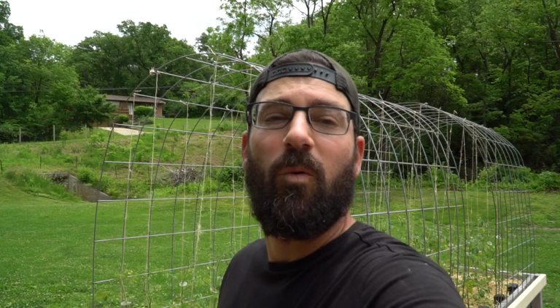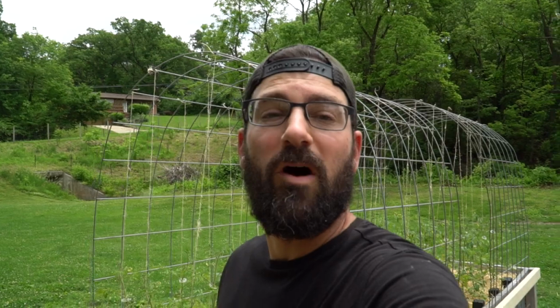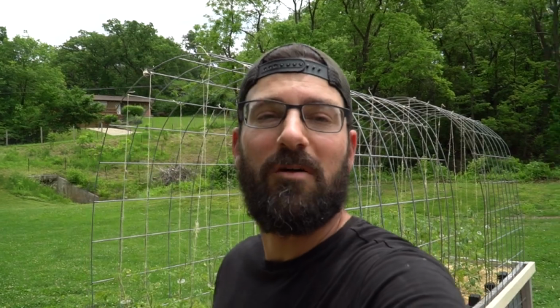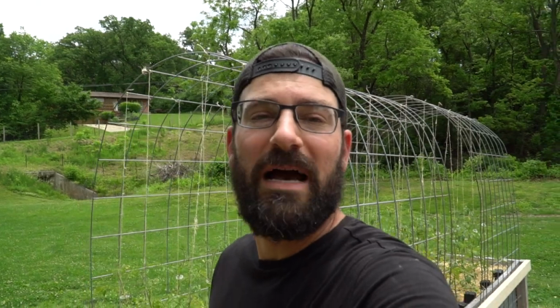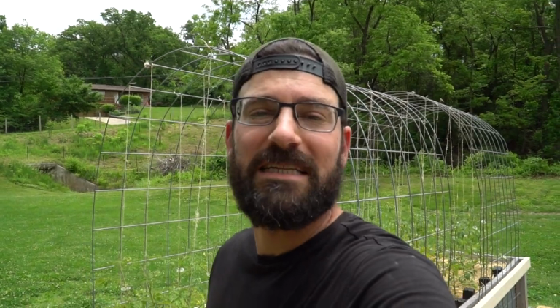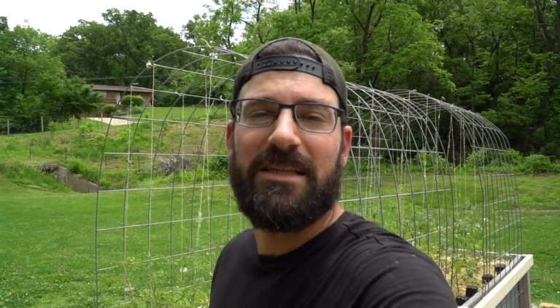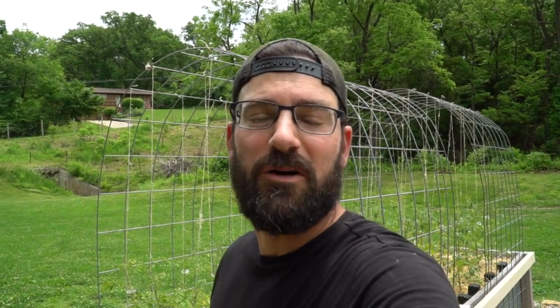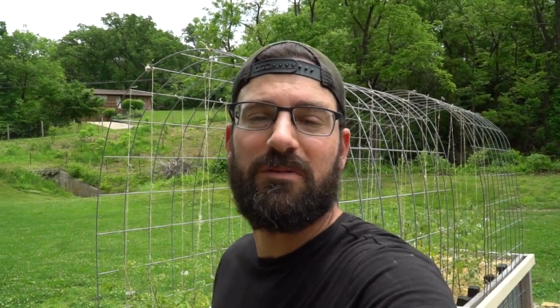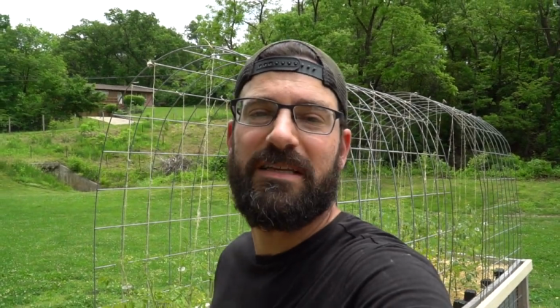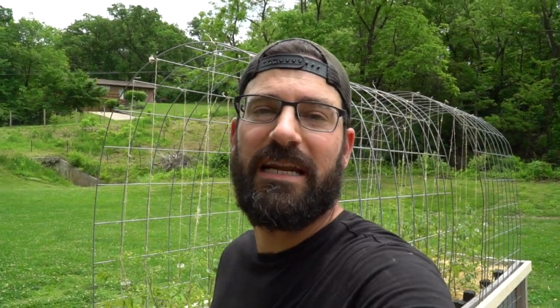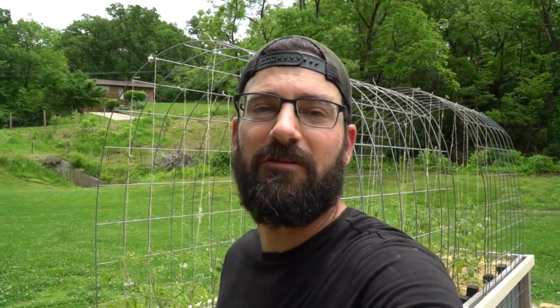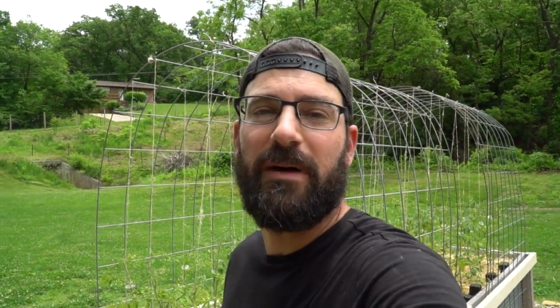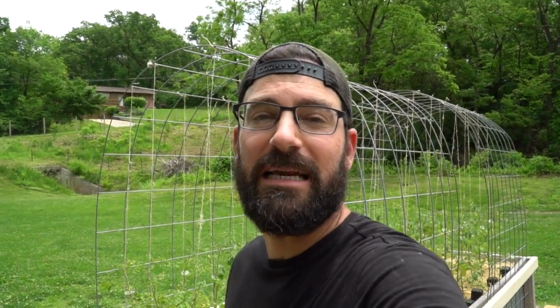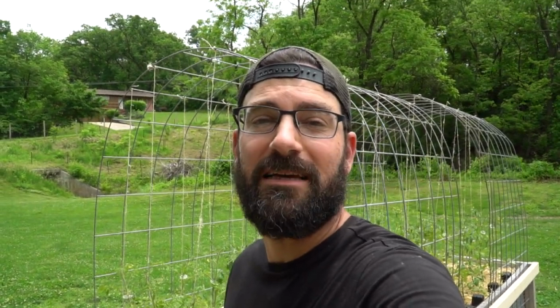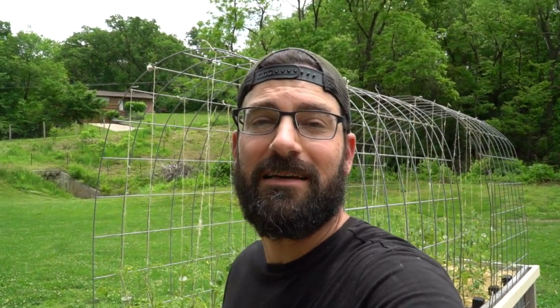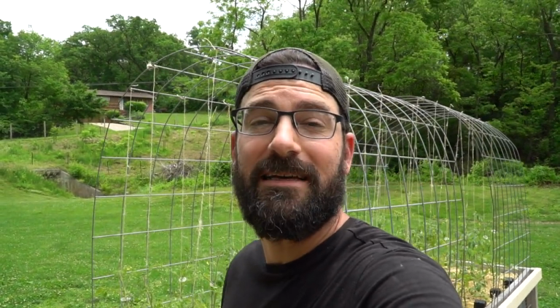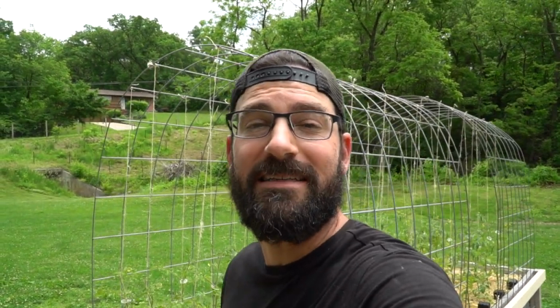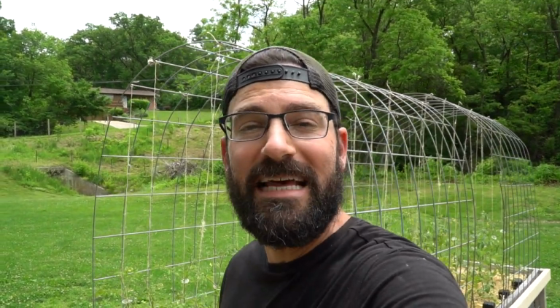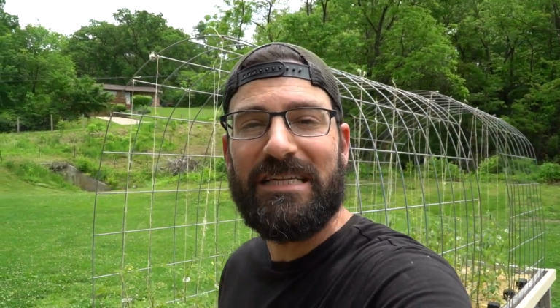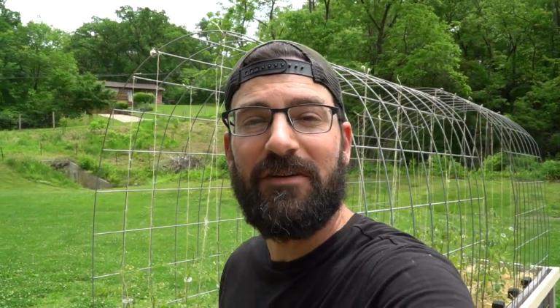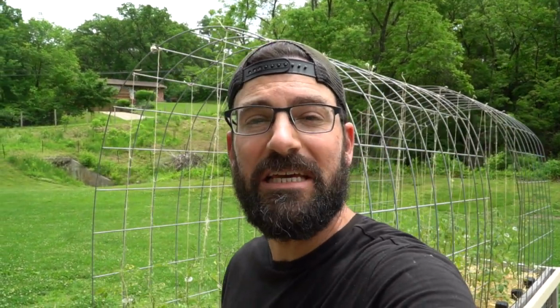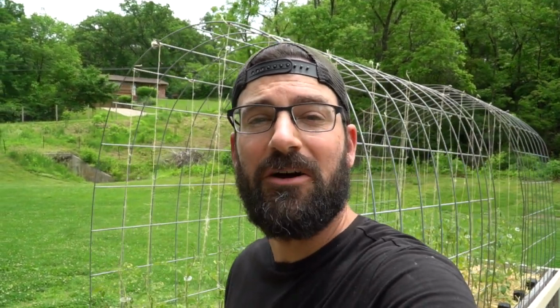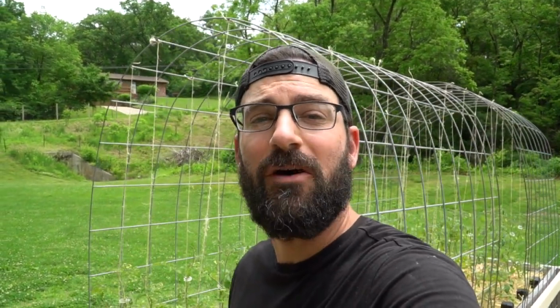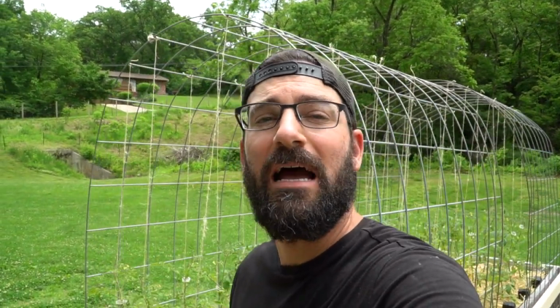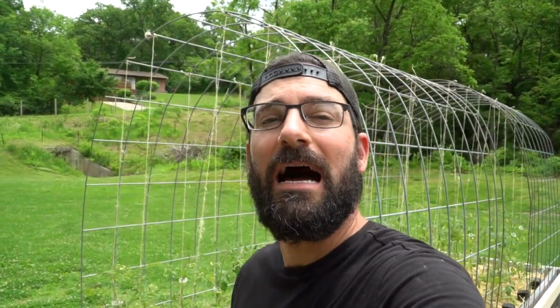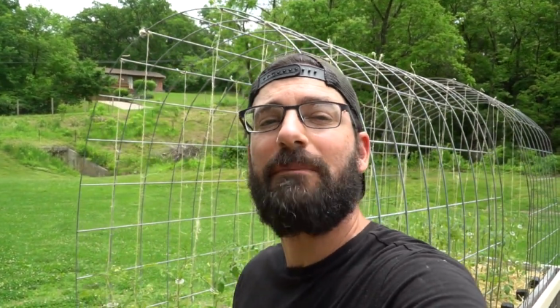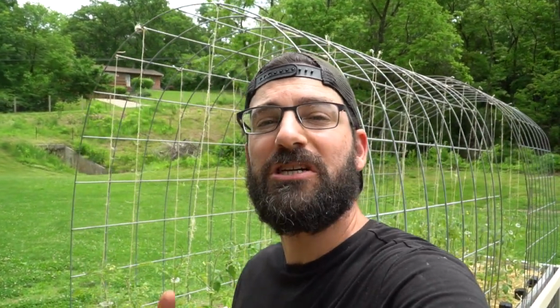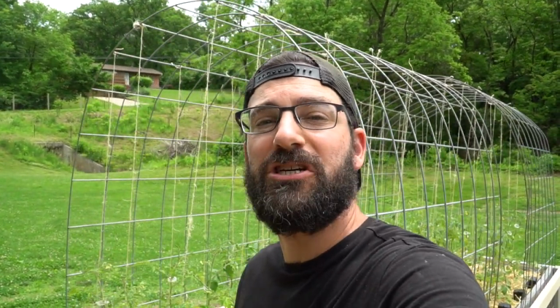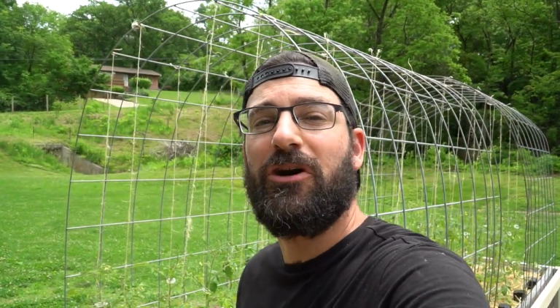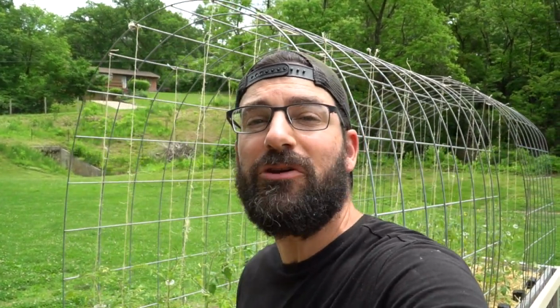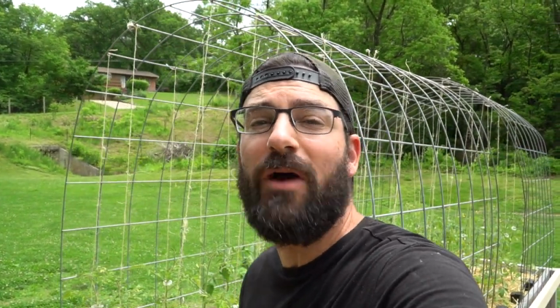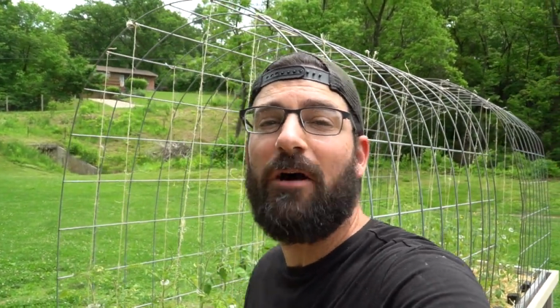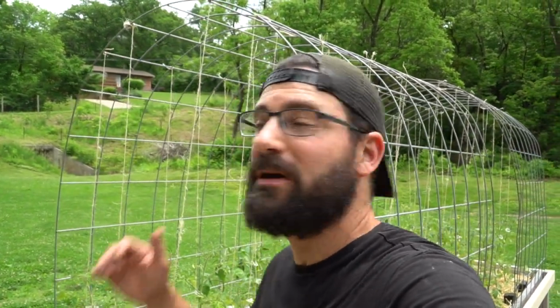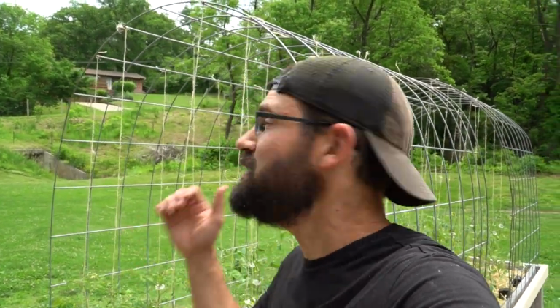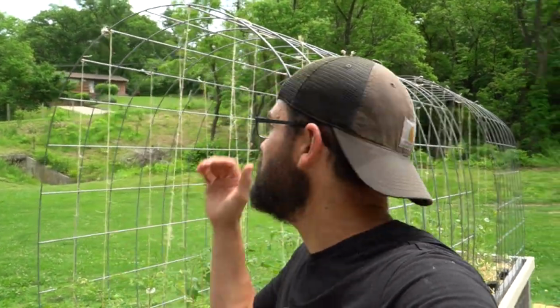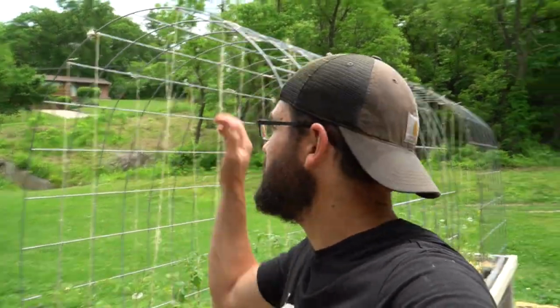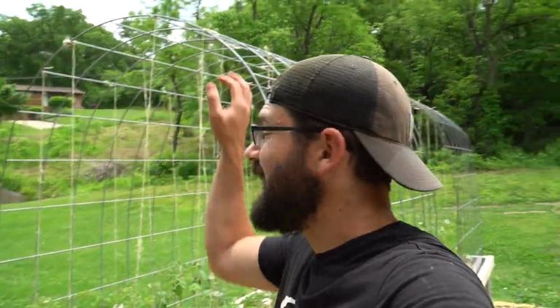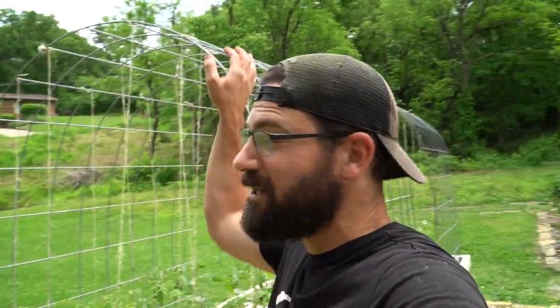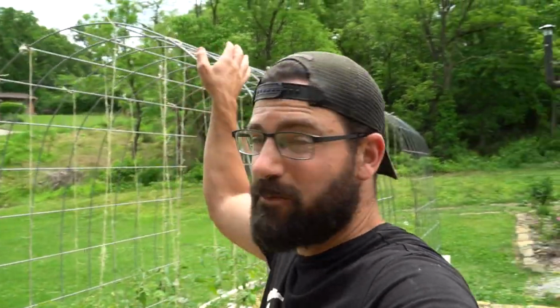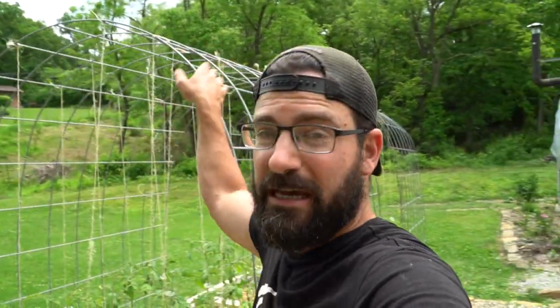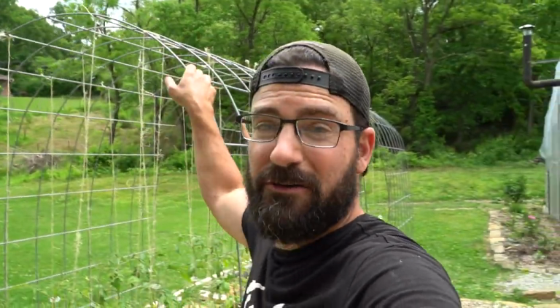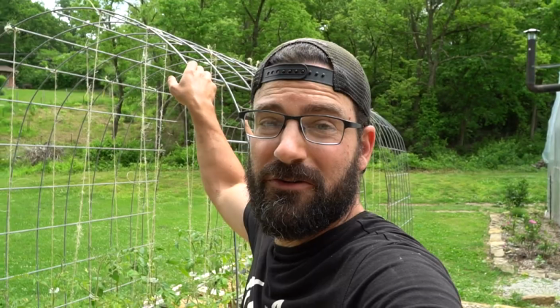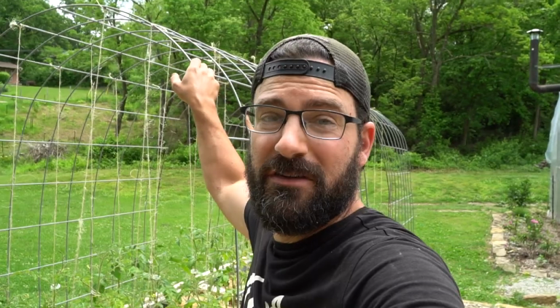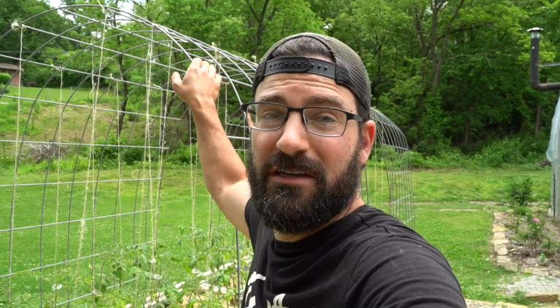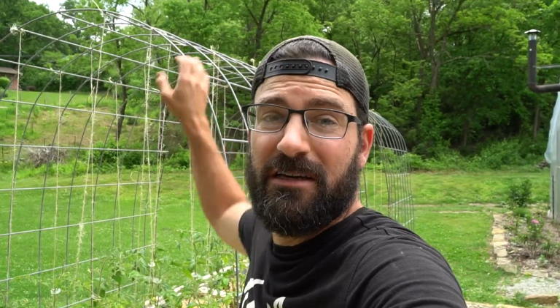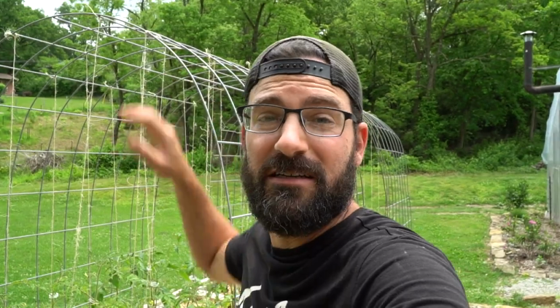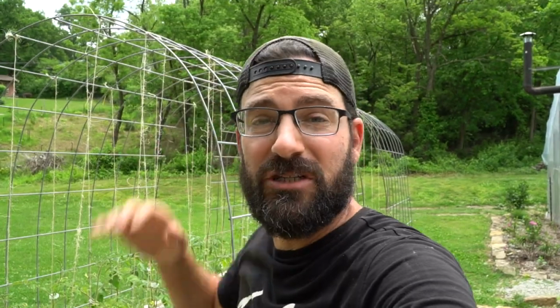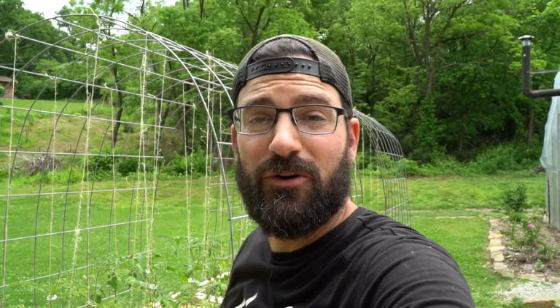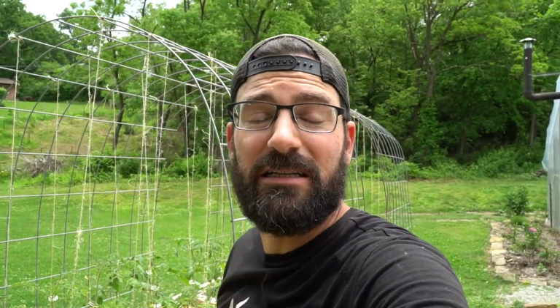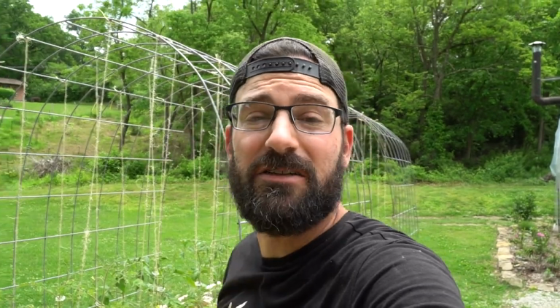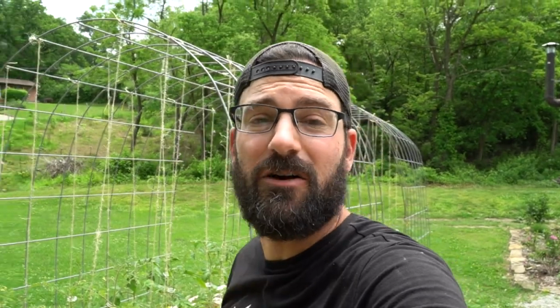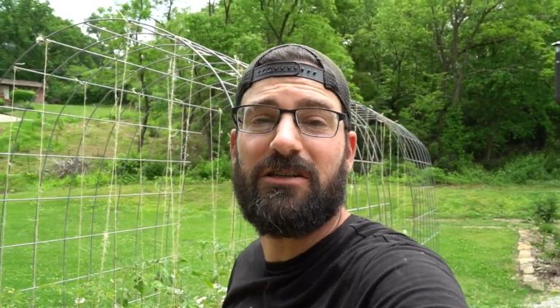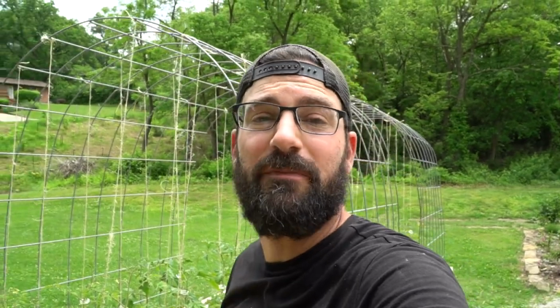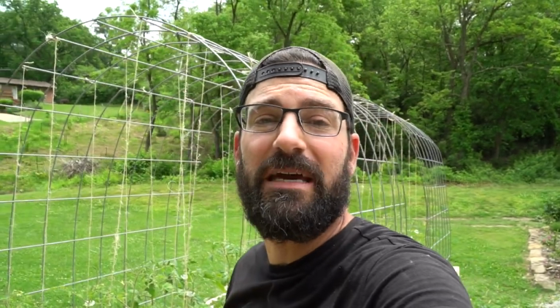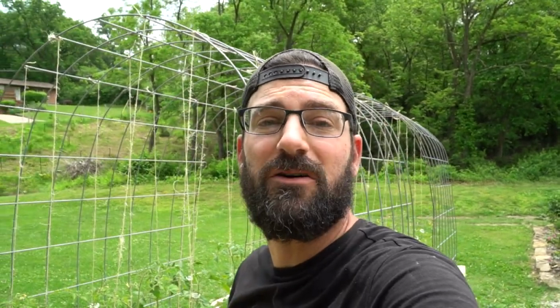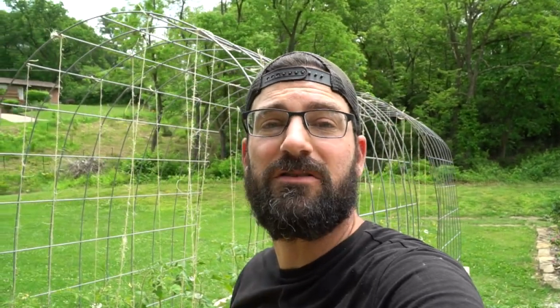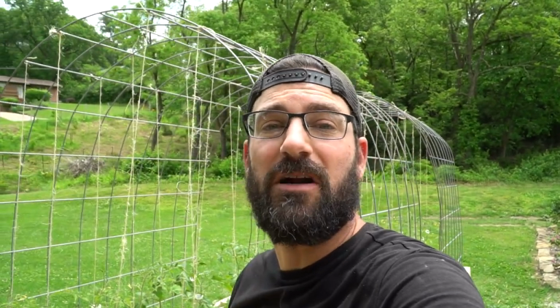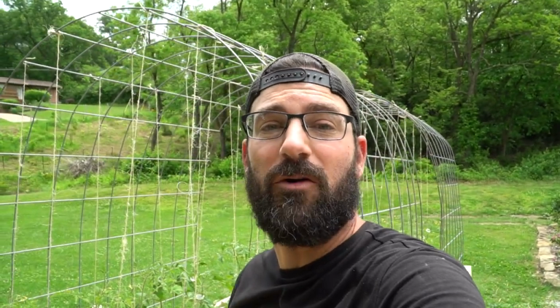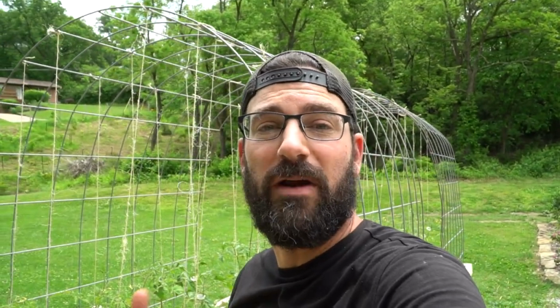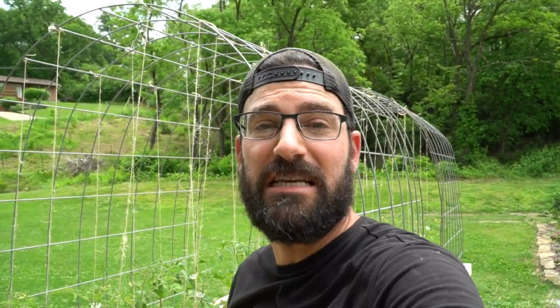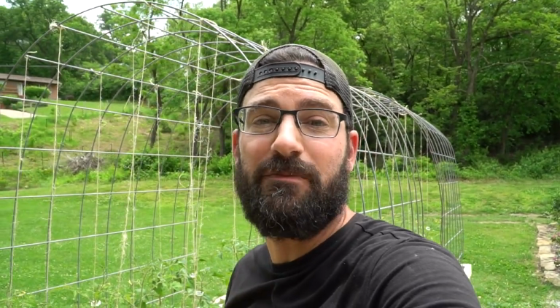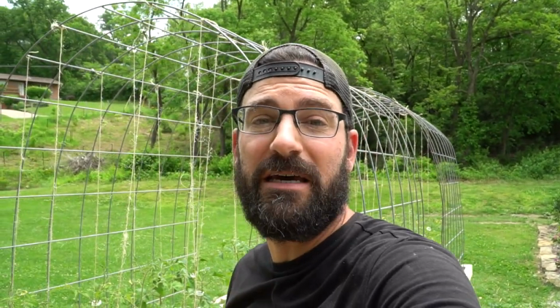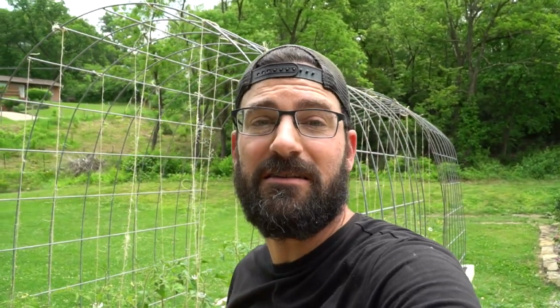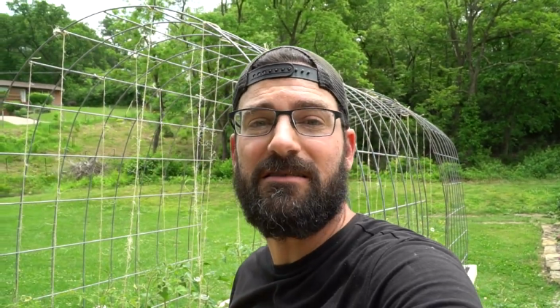Welcome back to the homestead everybody. In today's video, I'm going to show you how we use cattle panels to trellis our tomatoes in our raised beds.